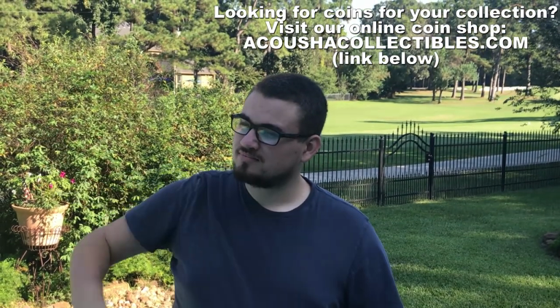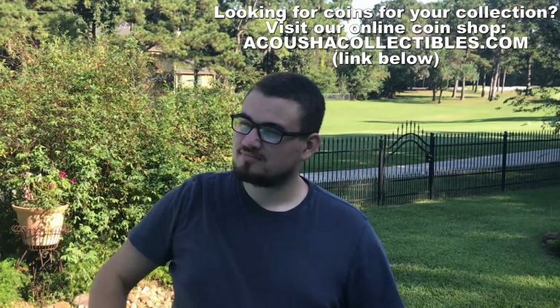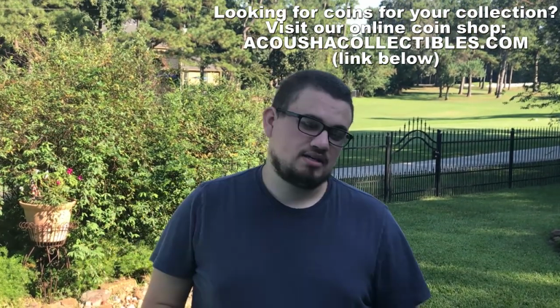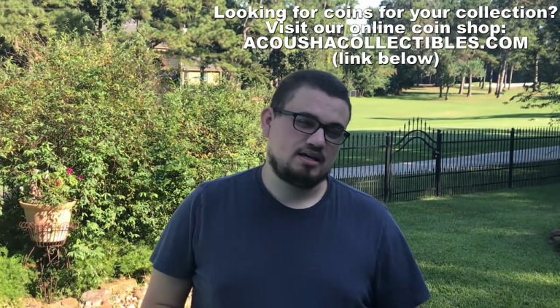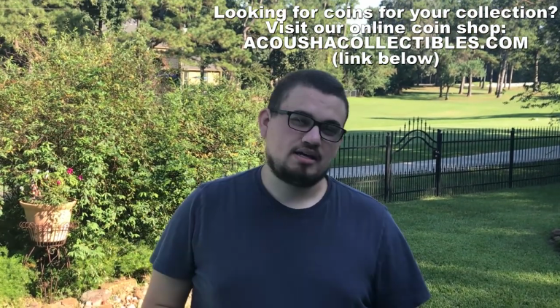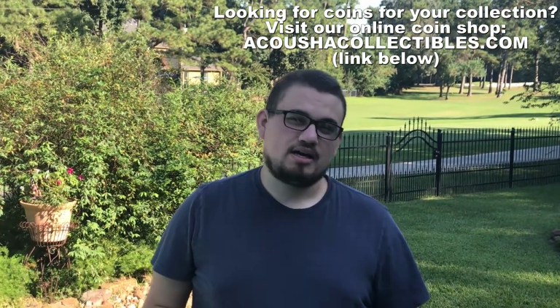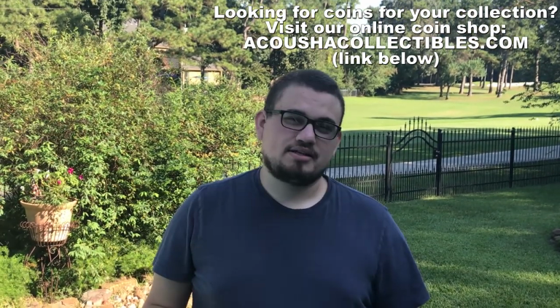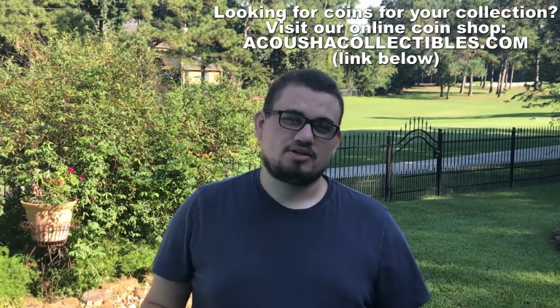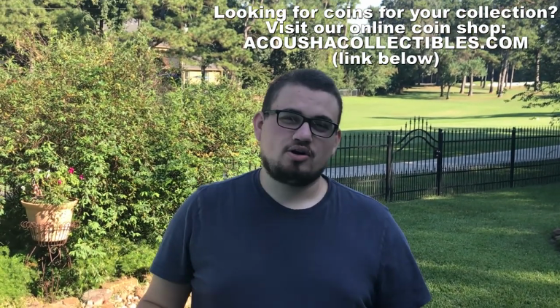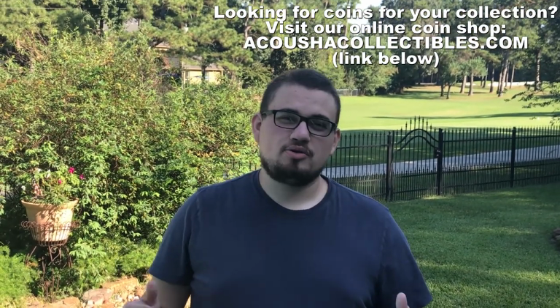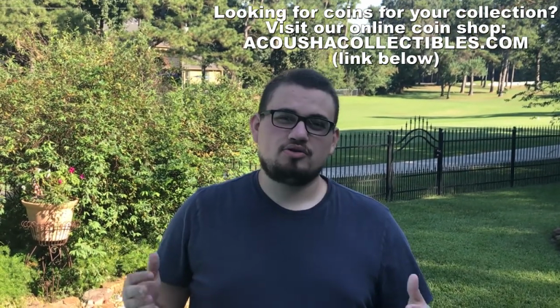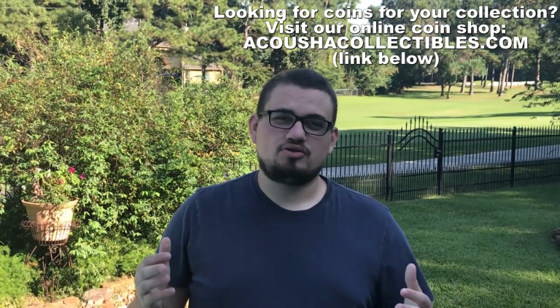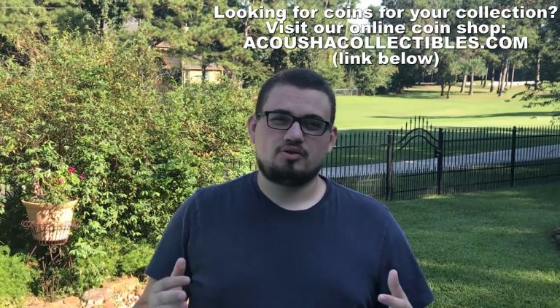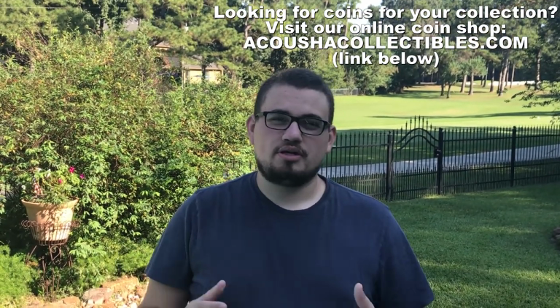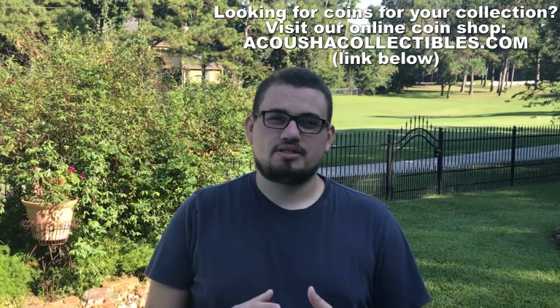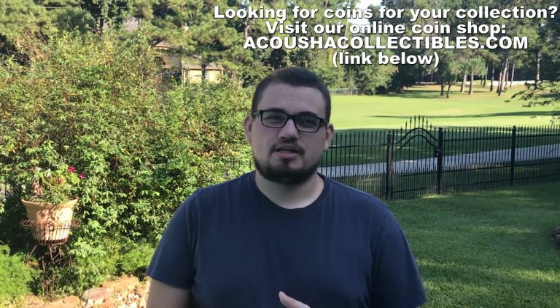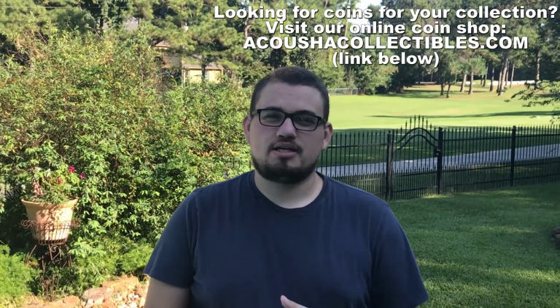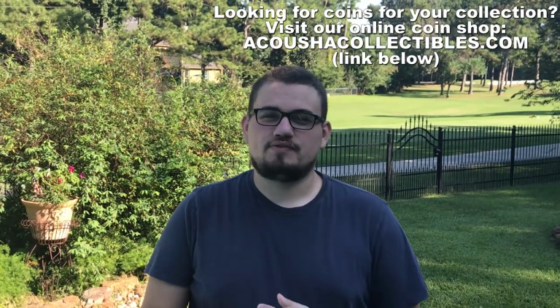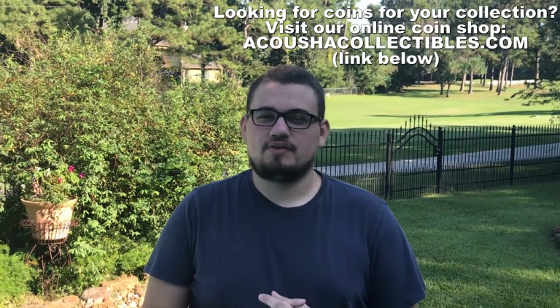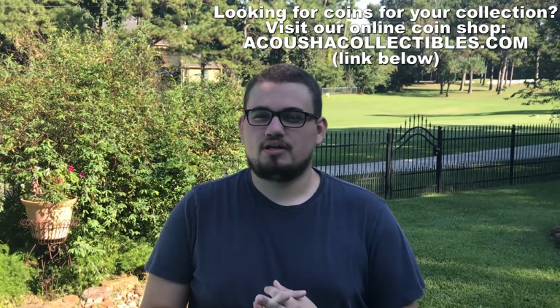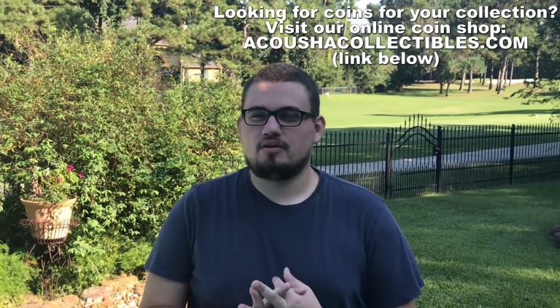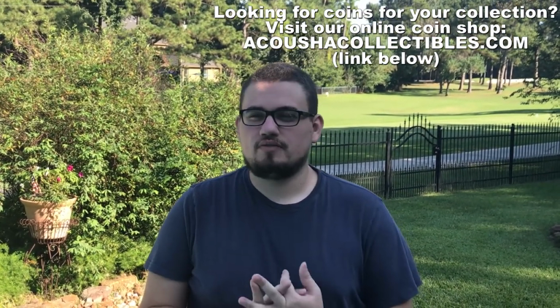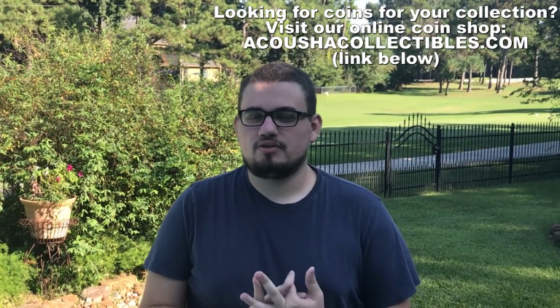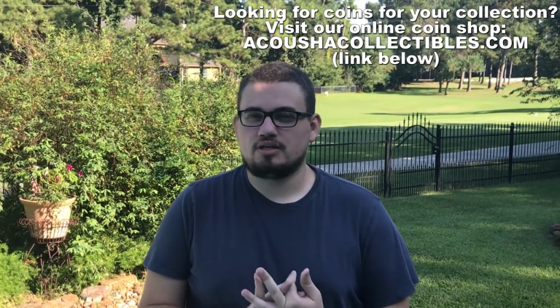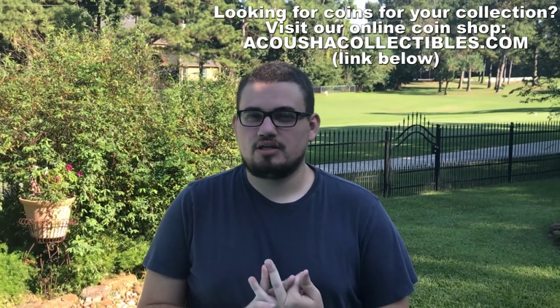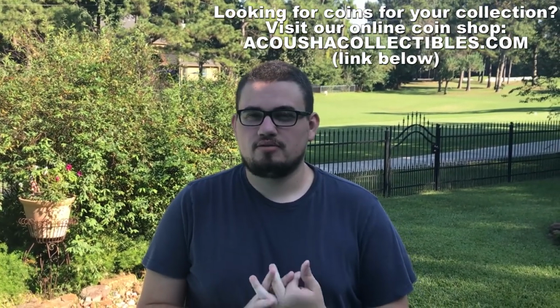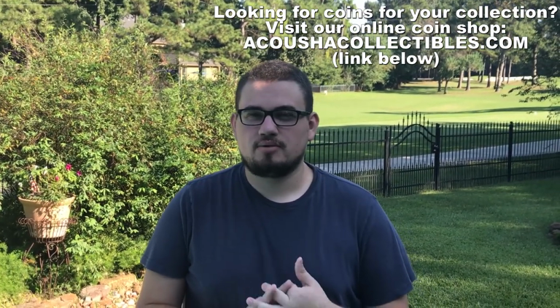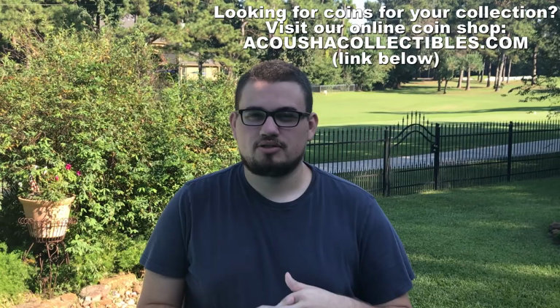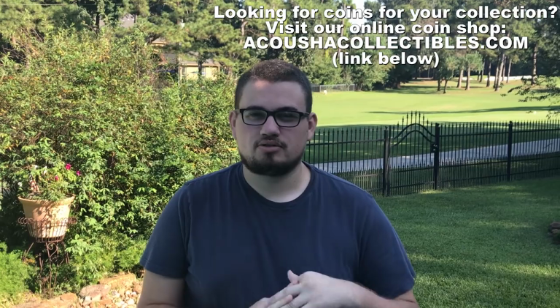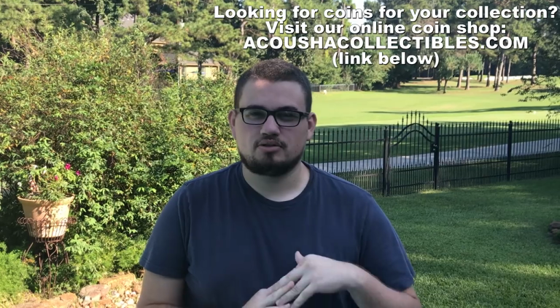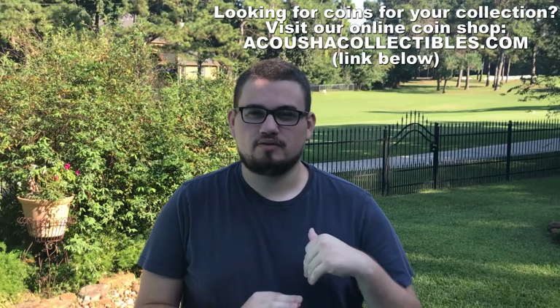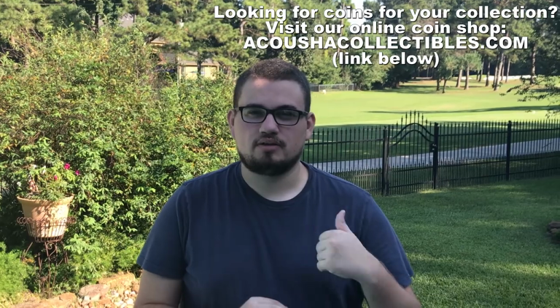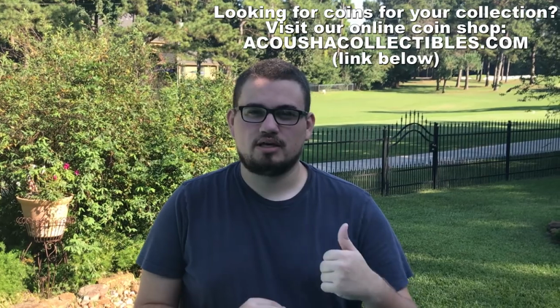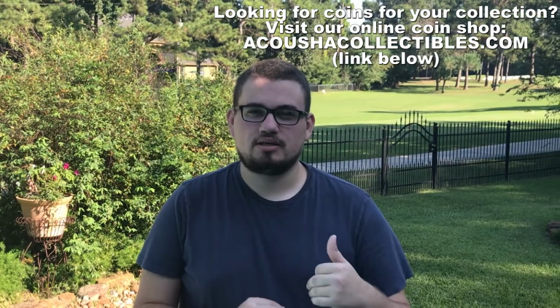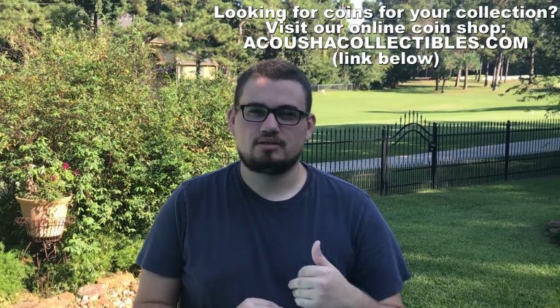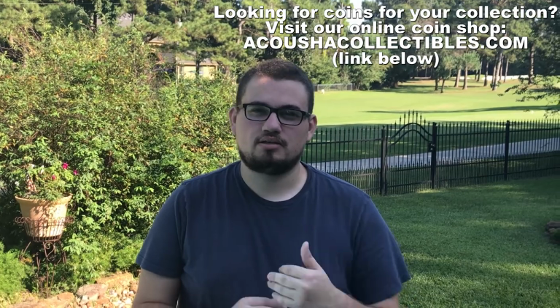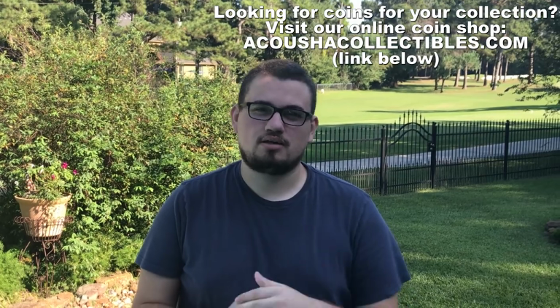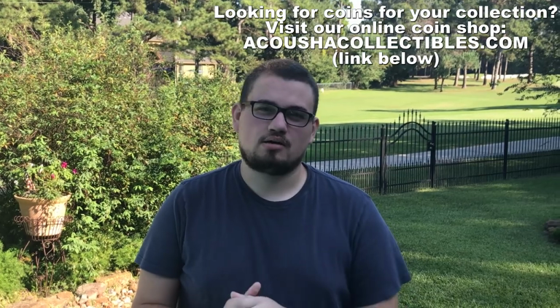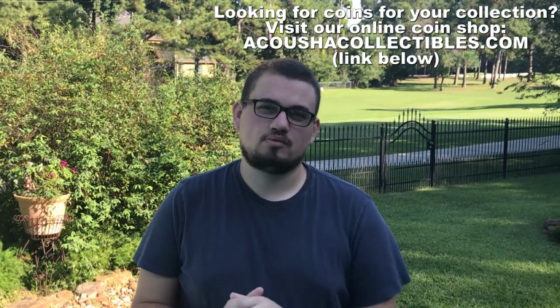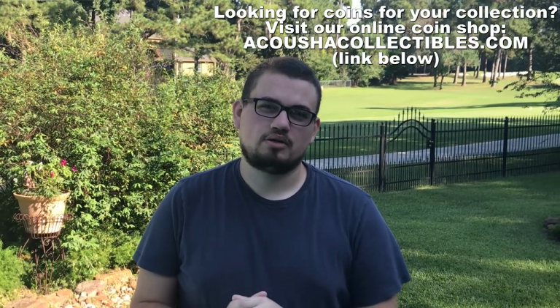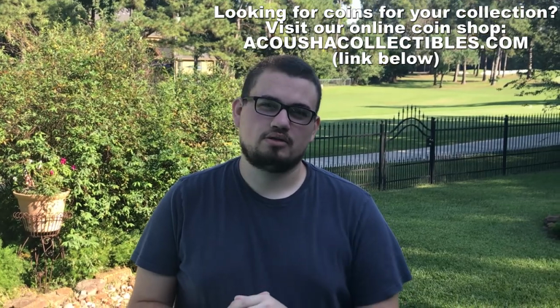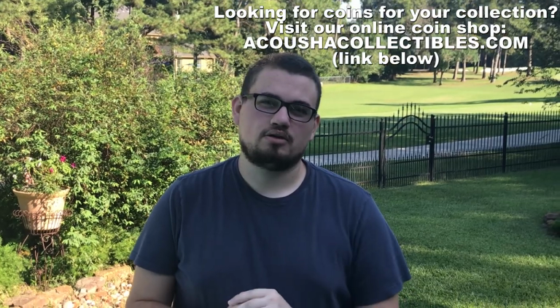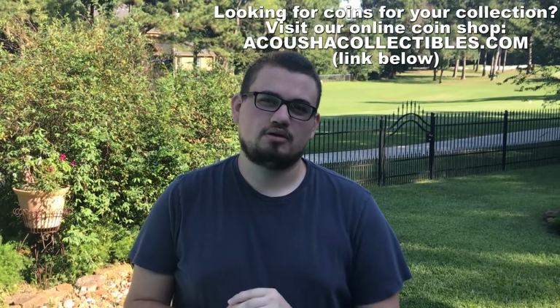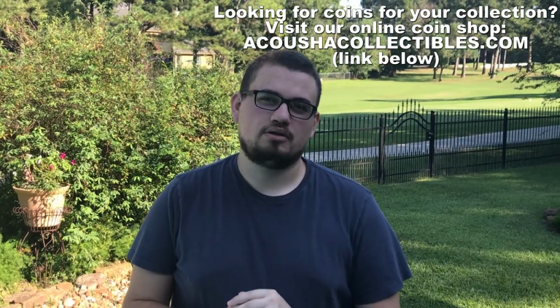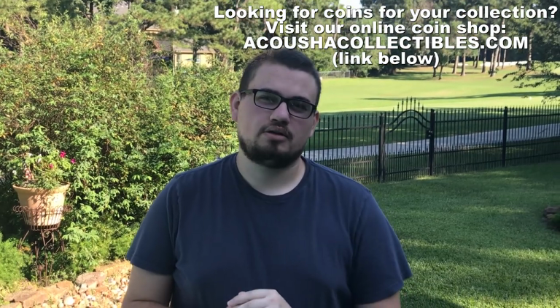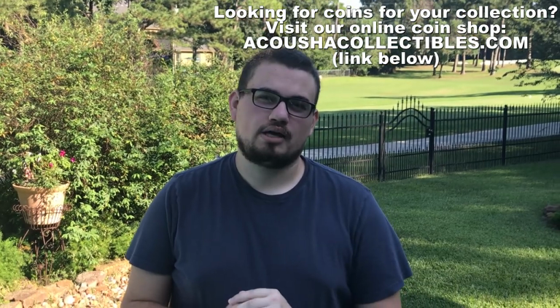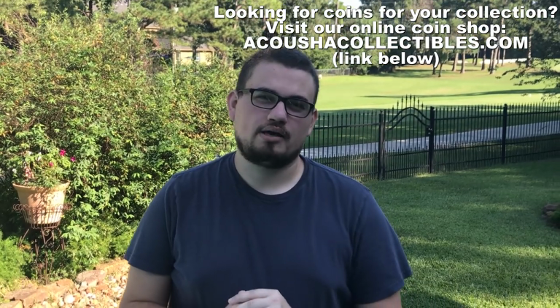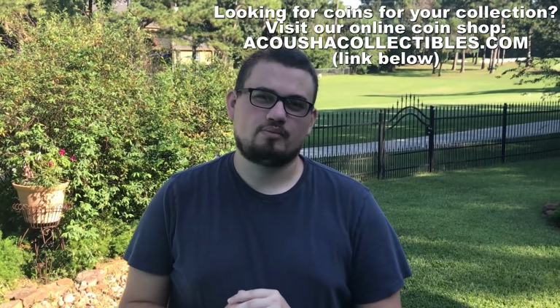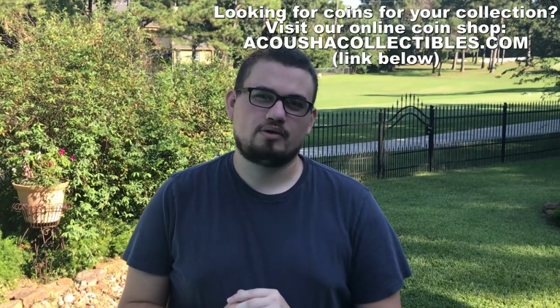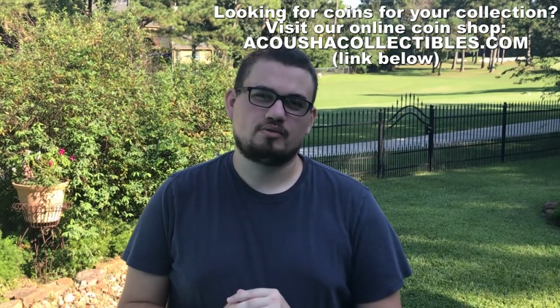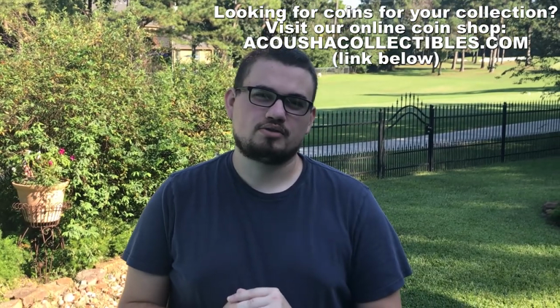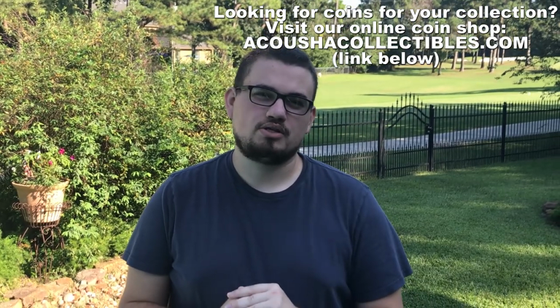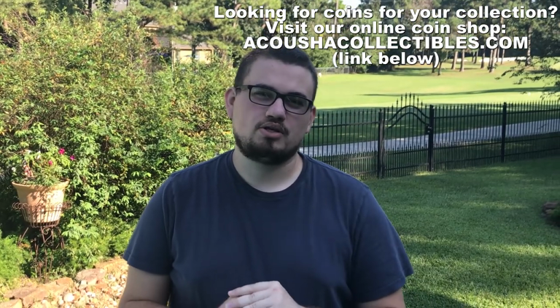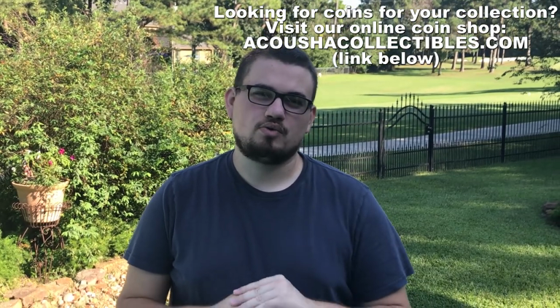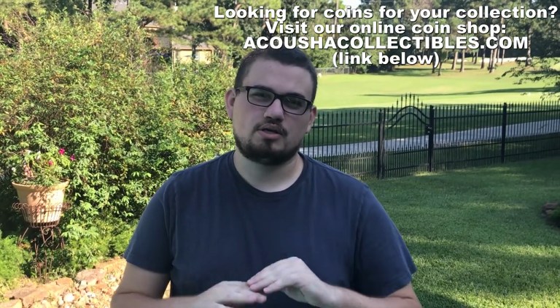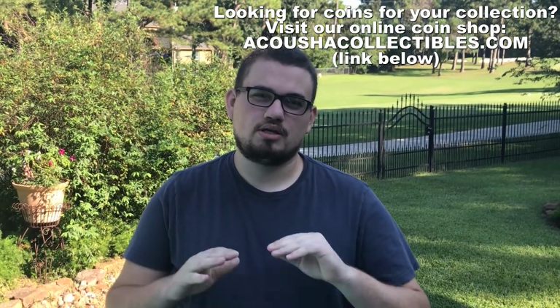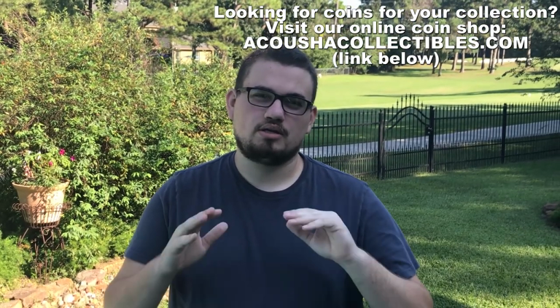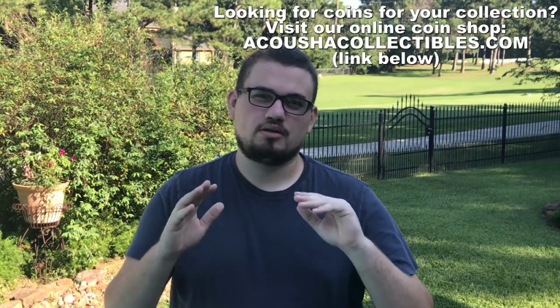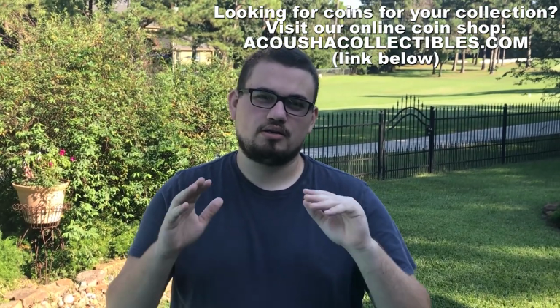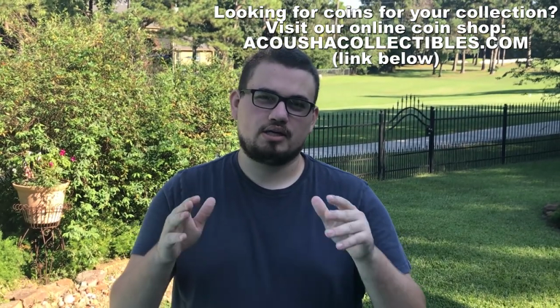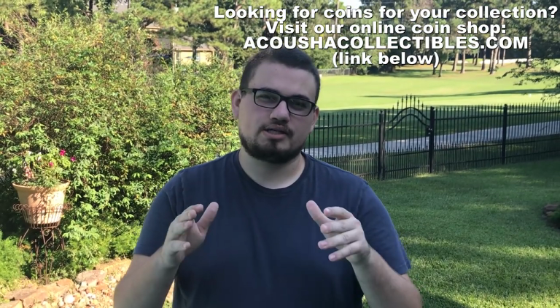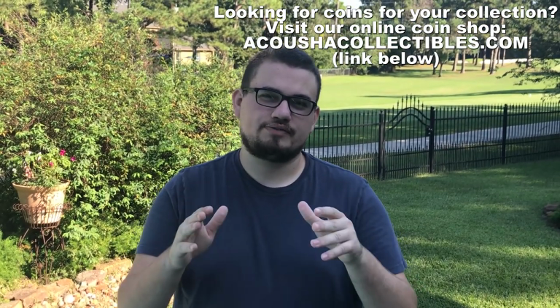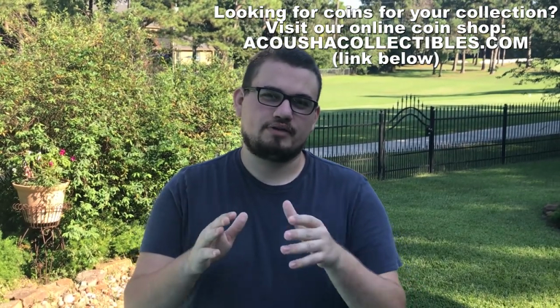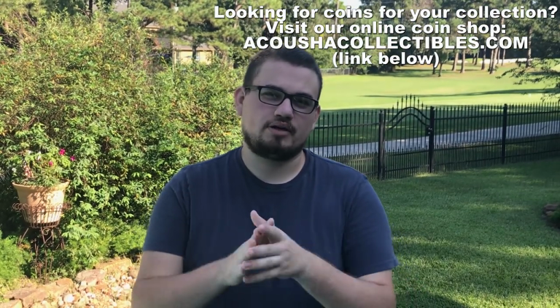Hey guys, I hope you enjoyed today's video. If you did, make sure to leave a like, comment what you learned, and we will see you in the next video.